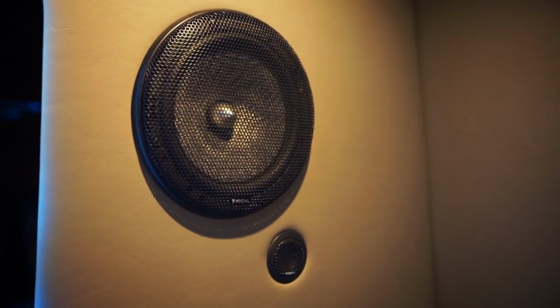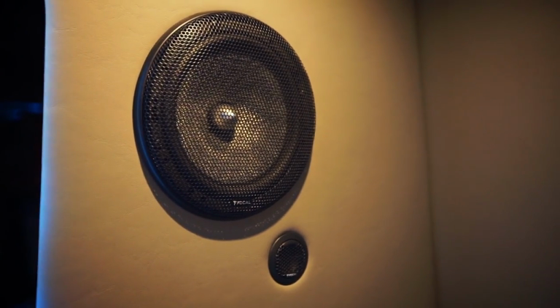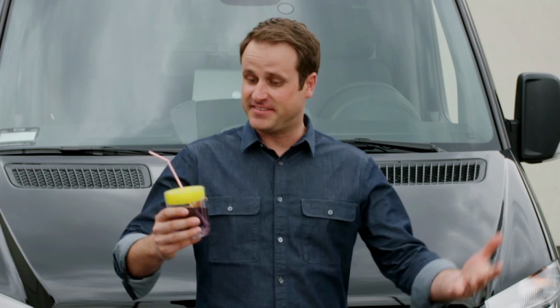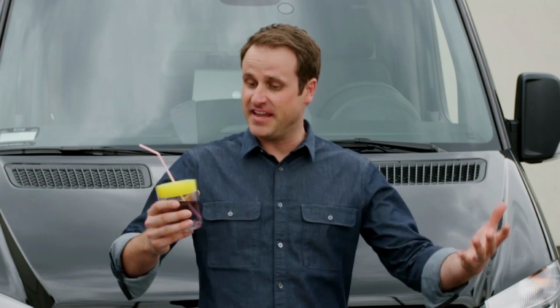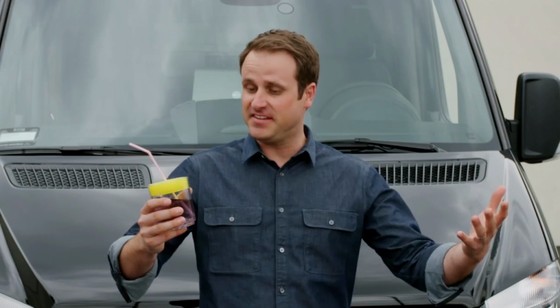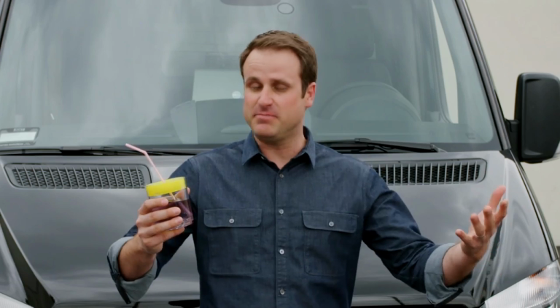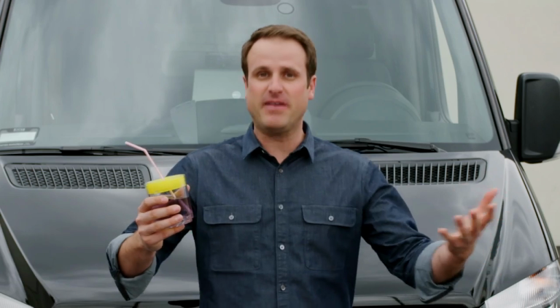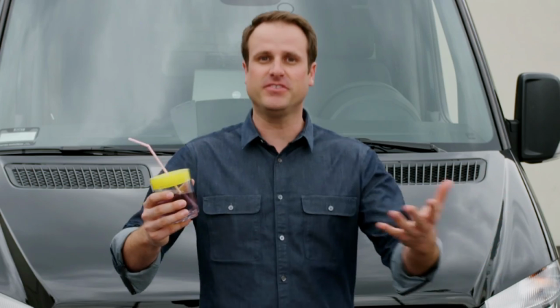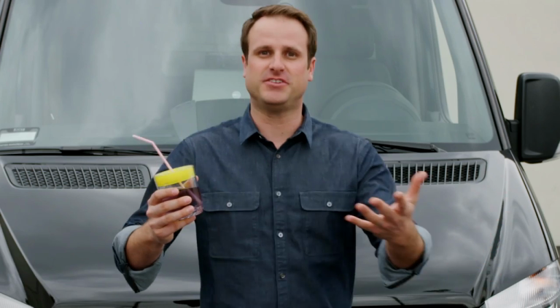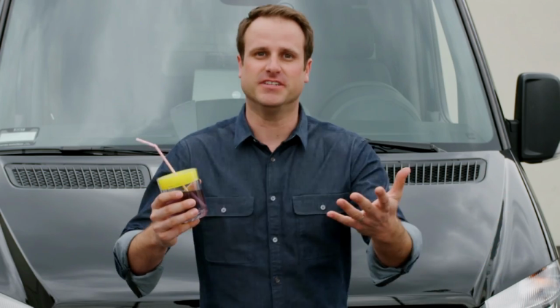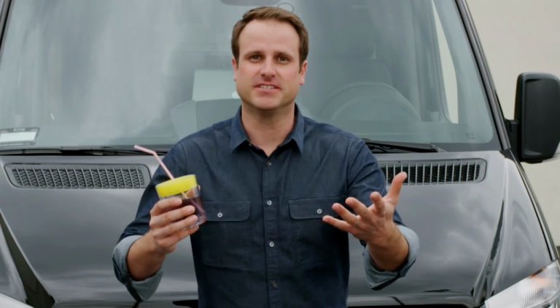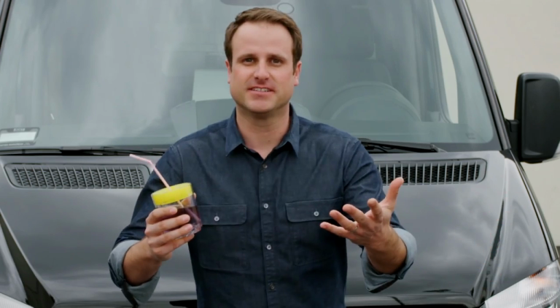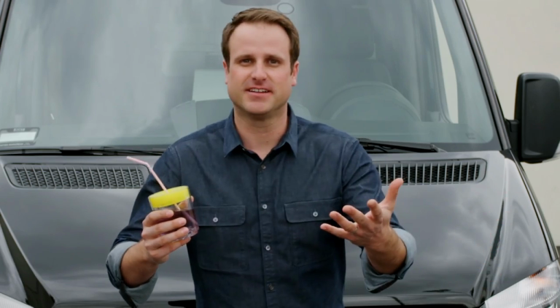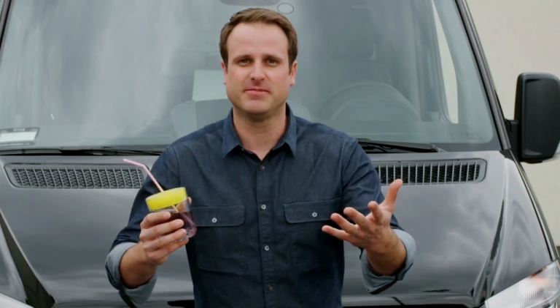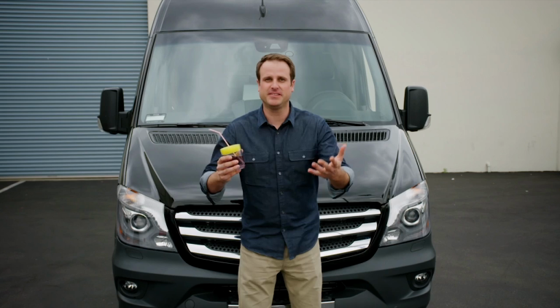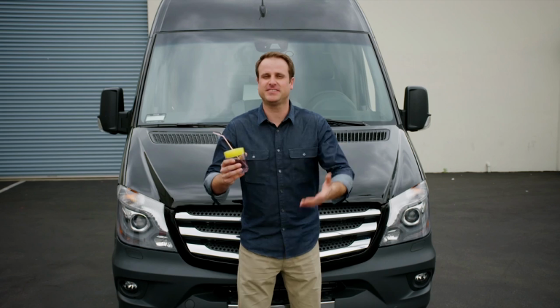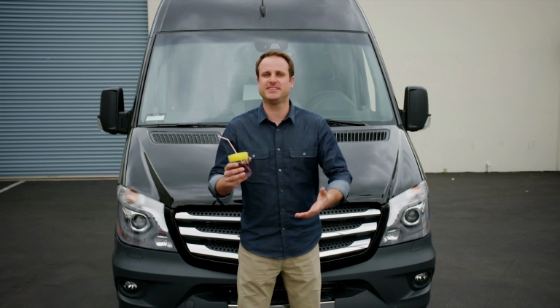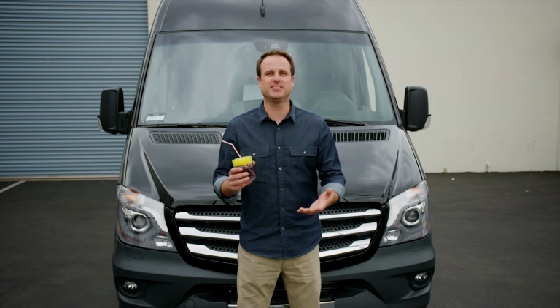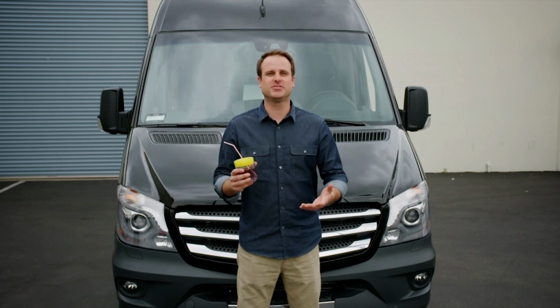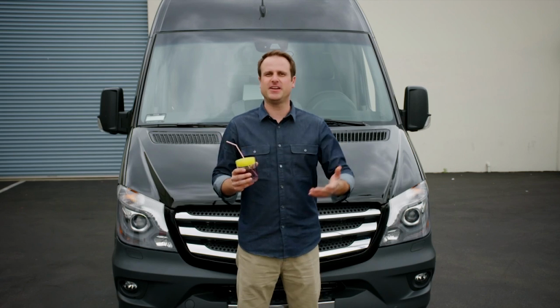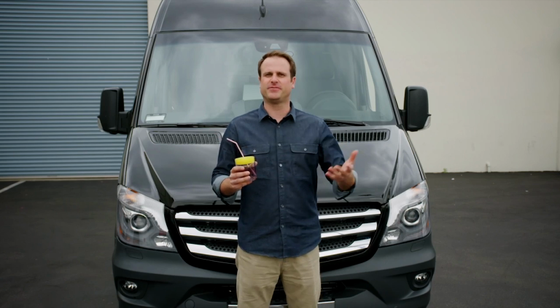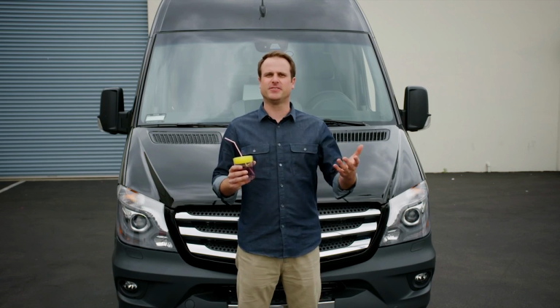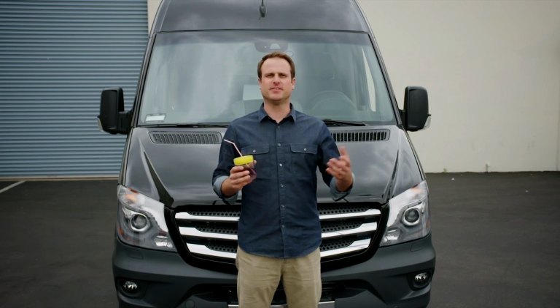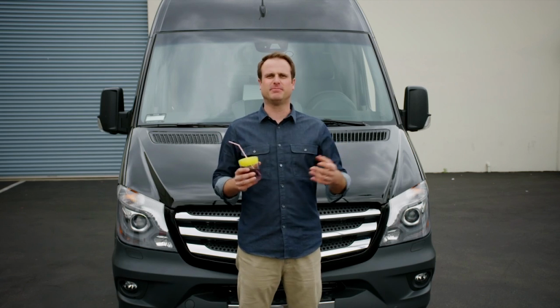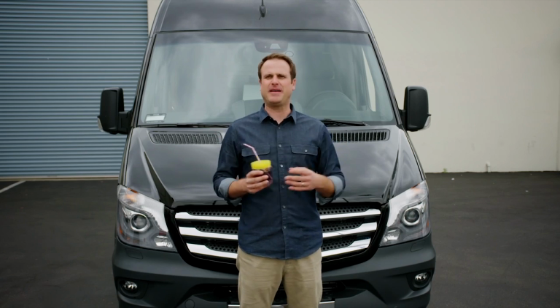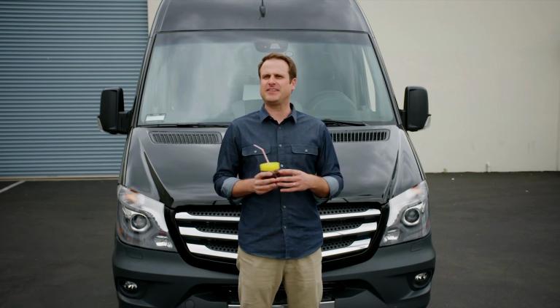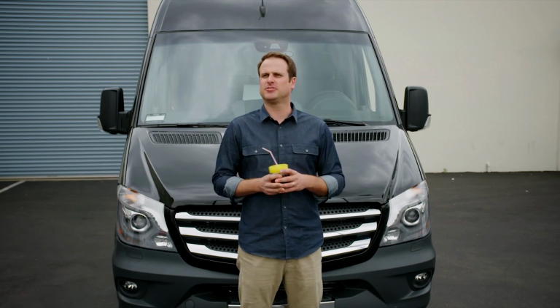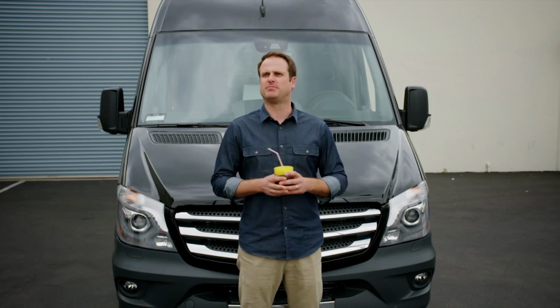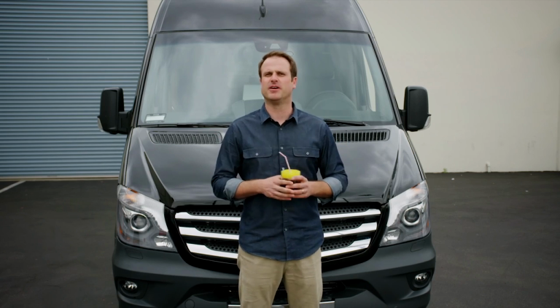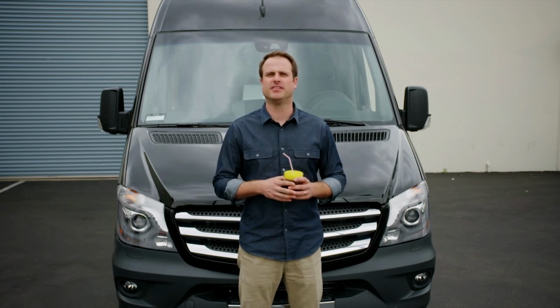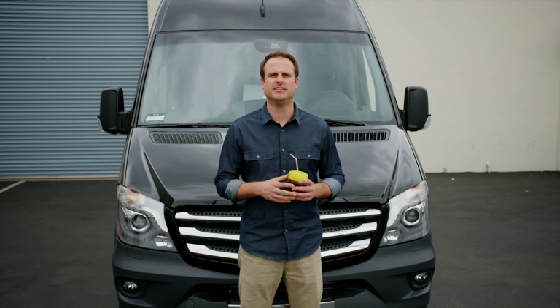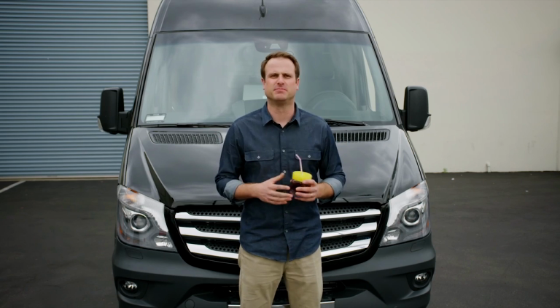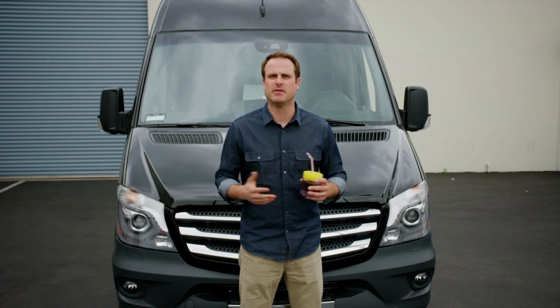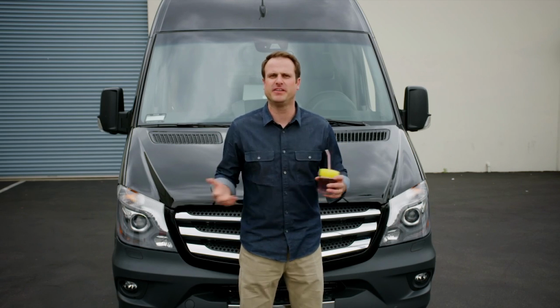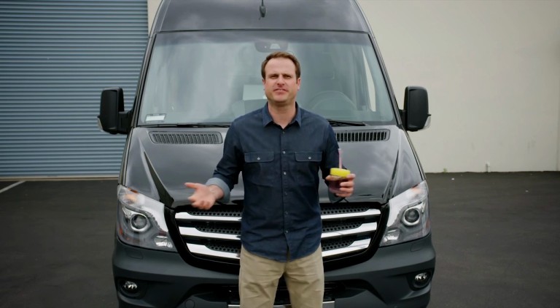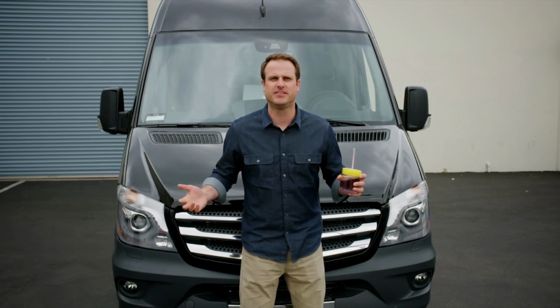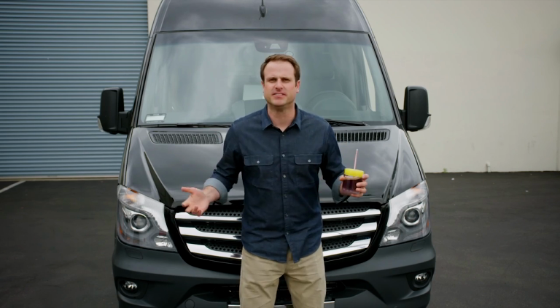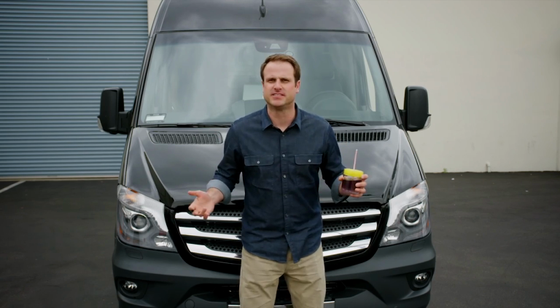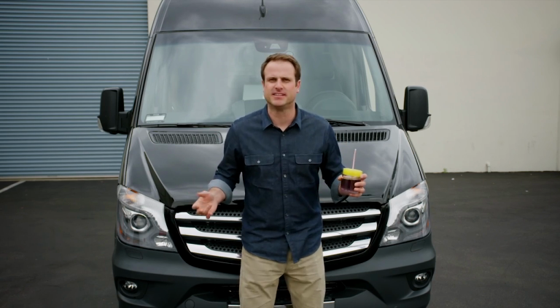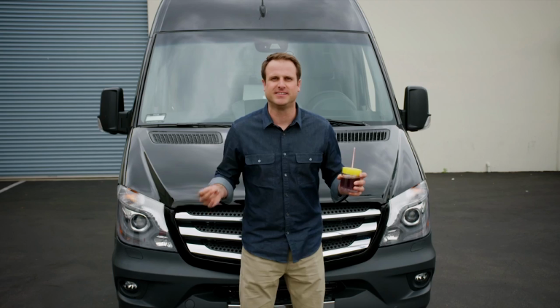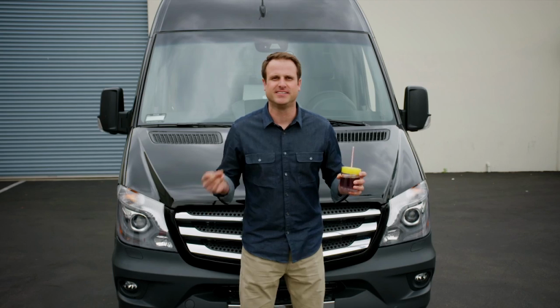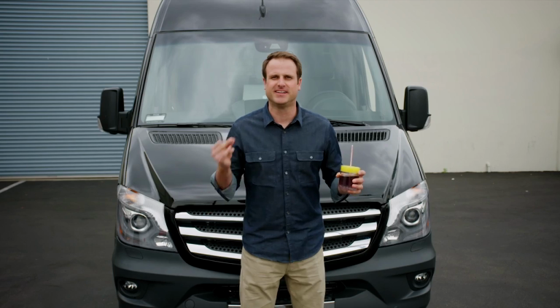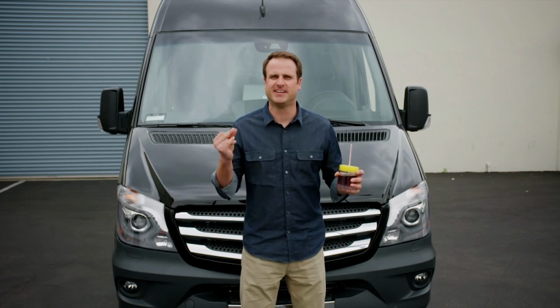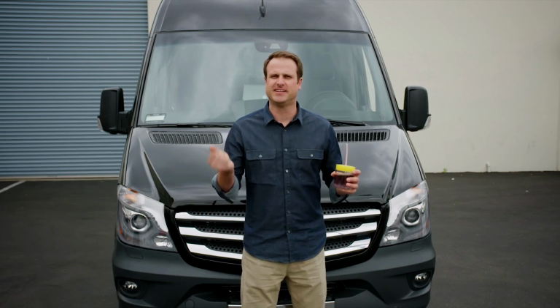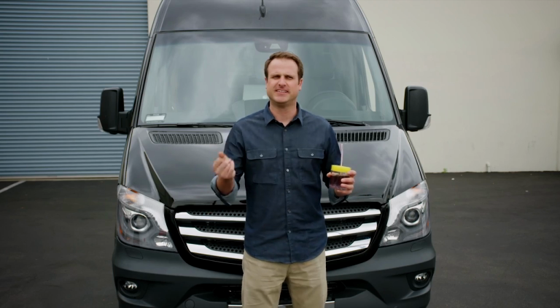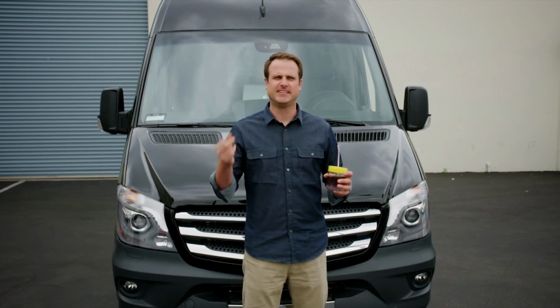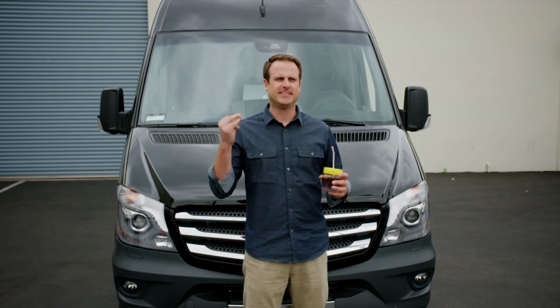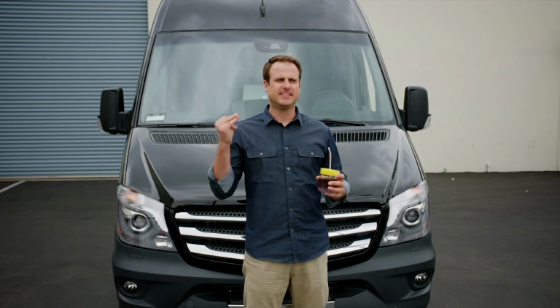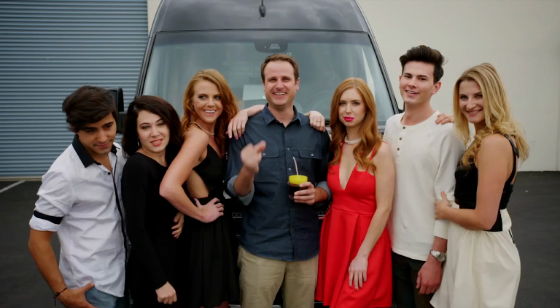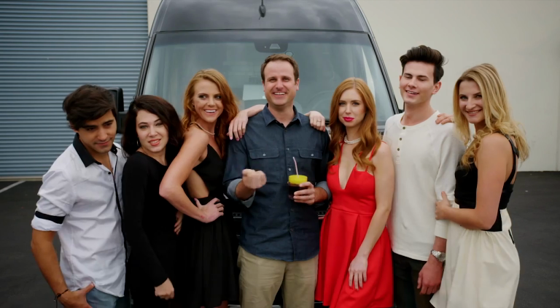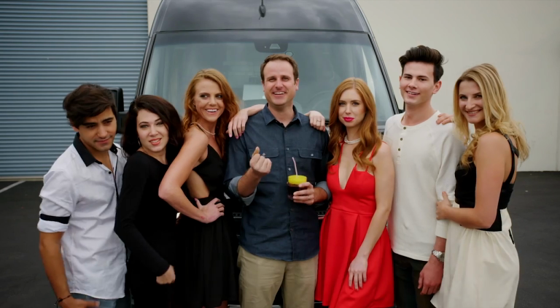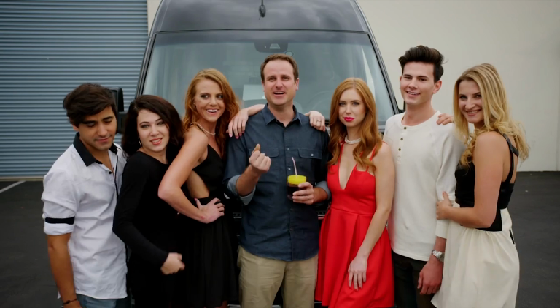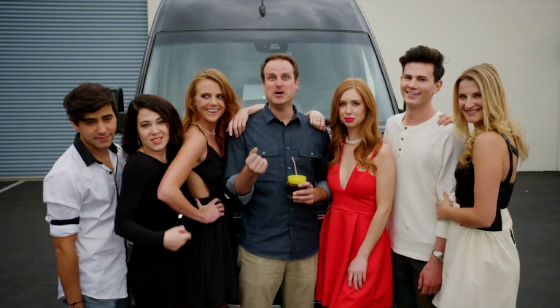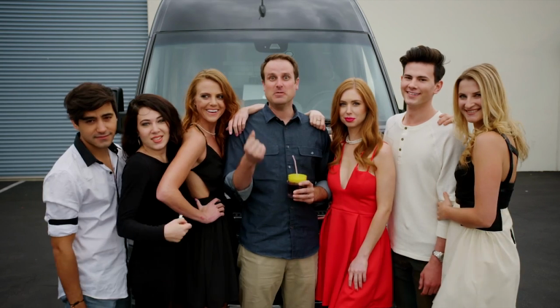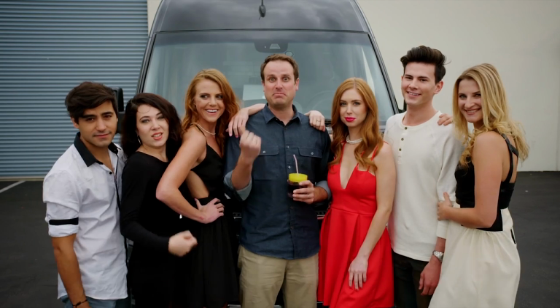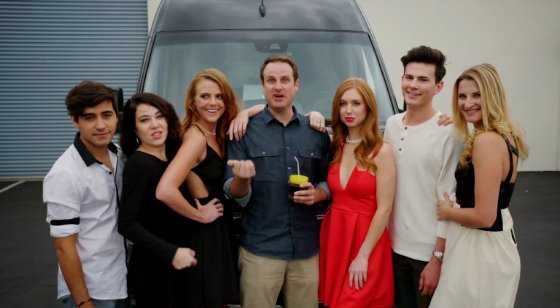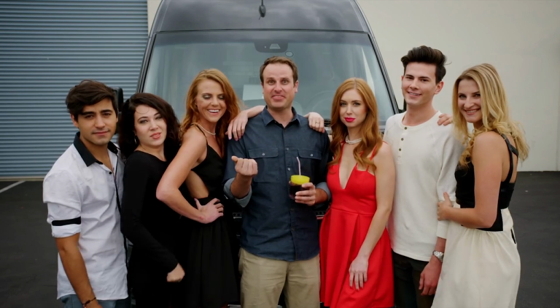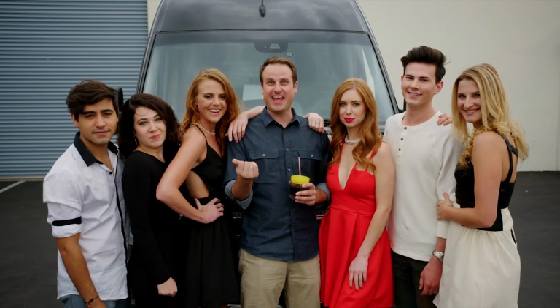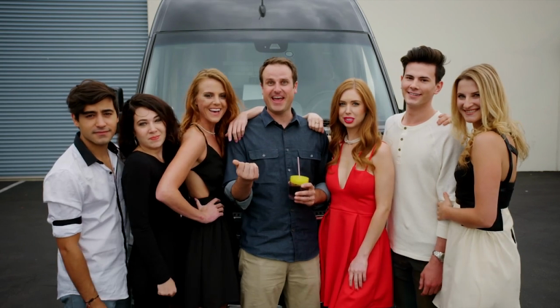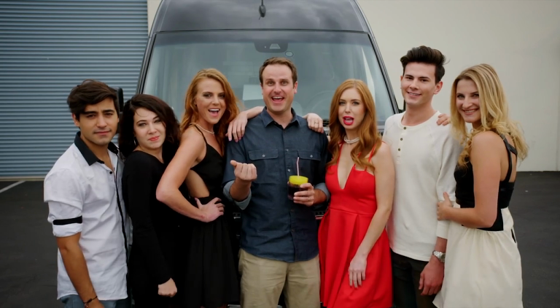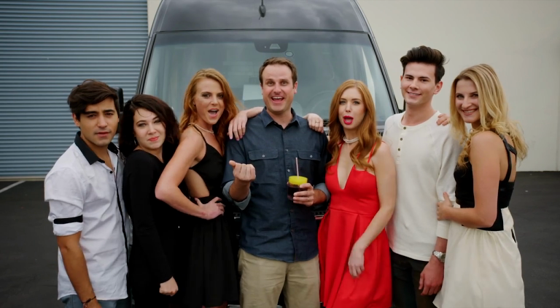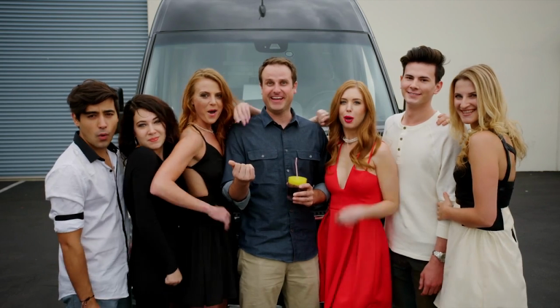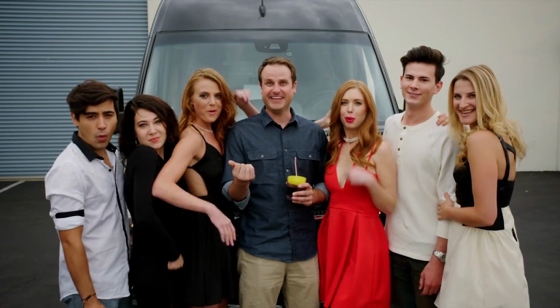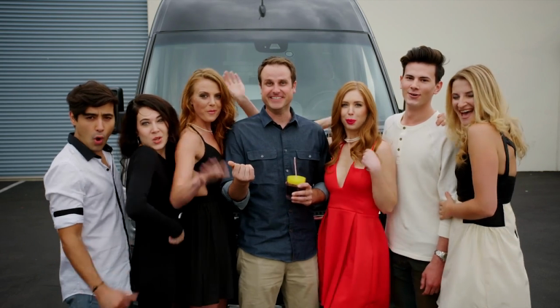It's got tasty beverages. This thing is great for bachelor parties, bar mitzvahs, and birthdays!